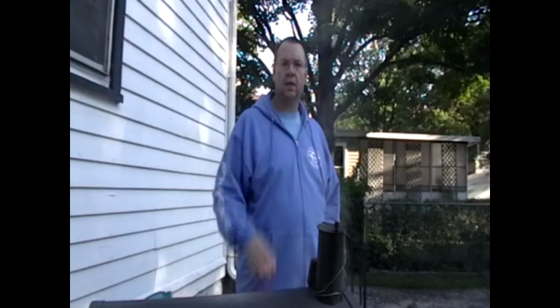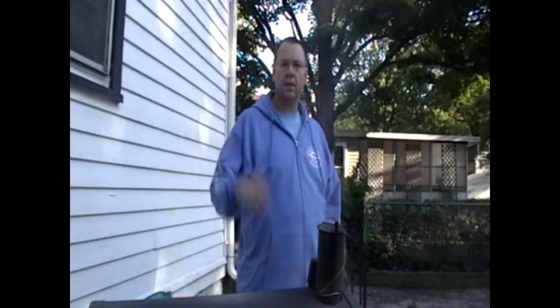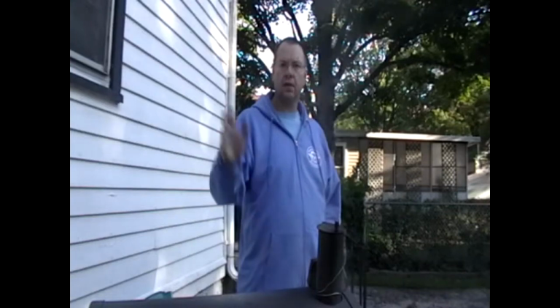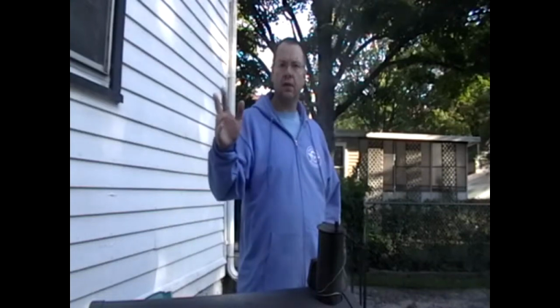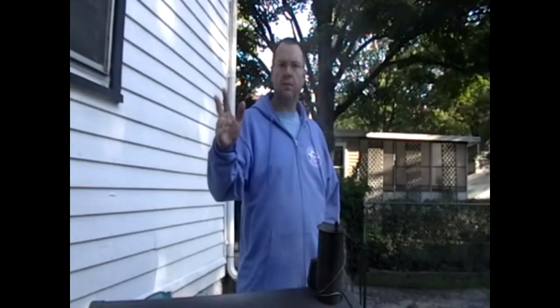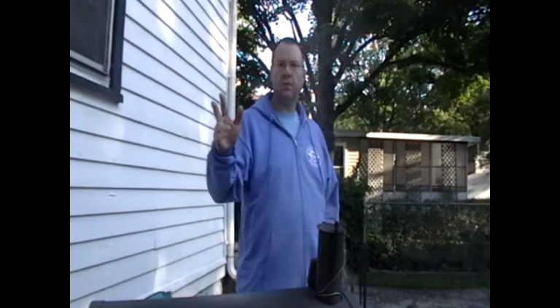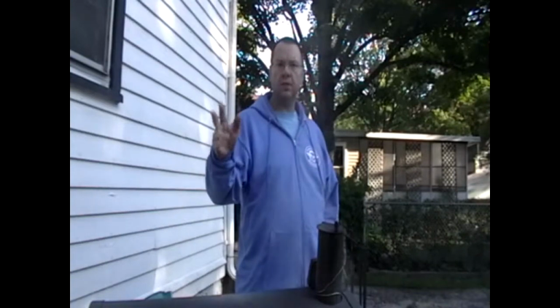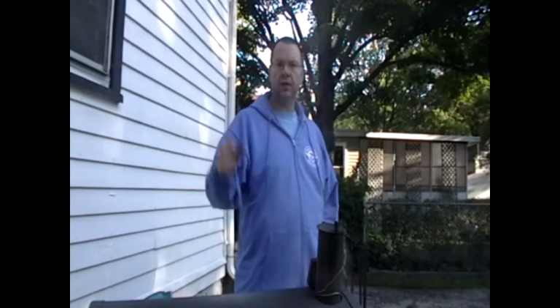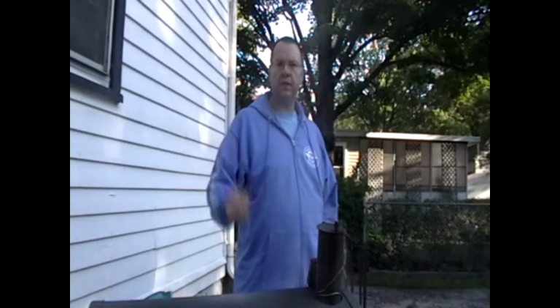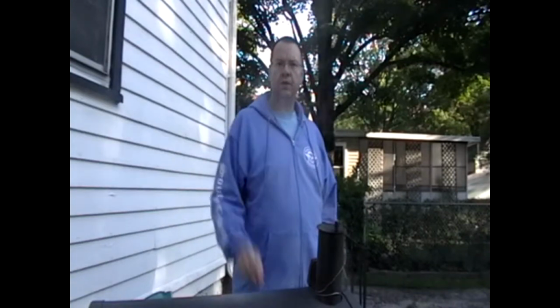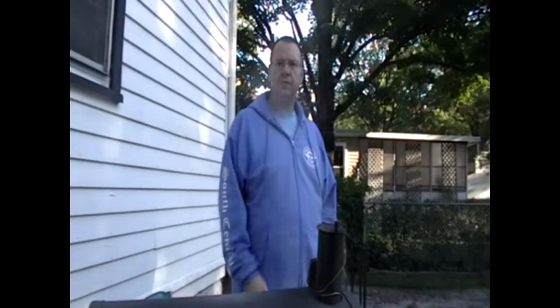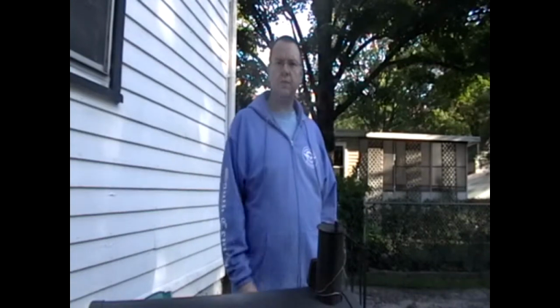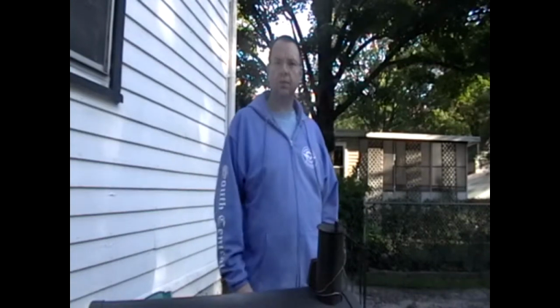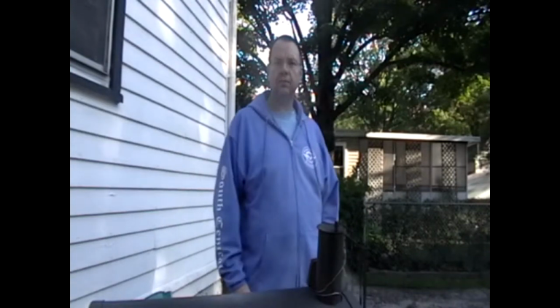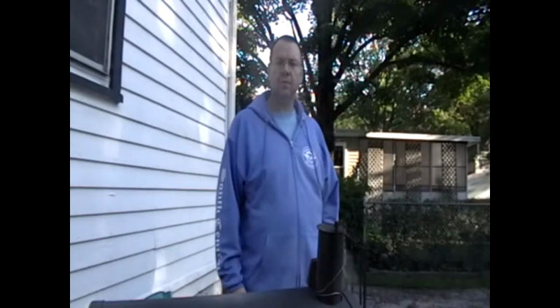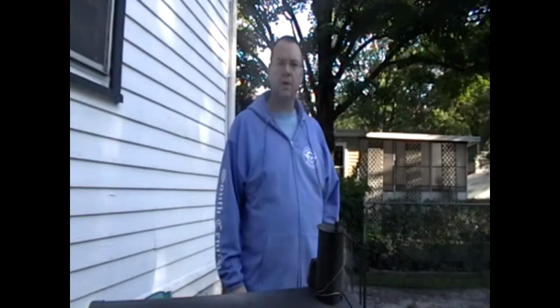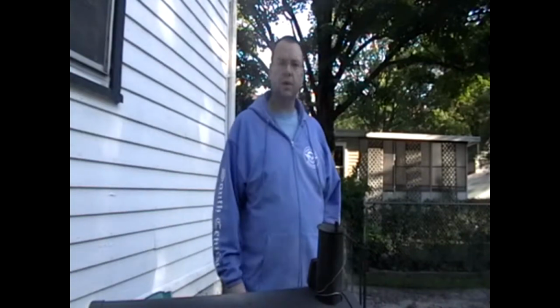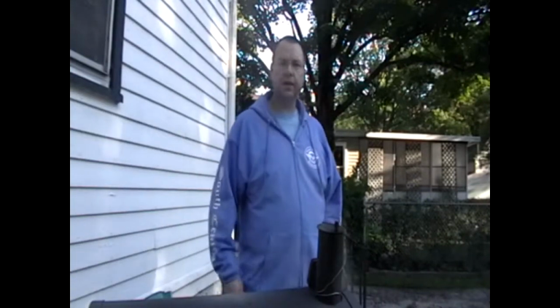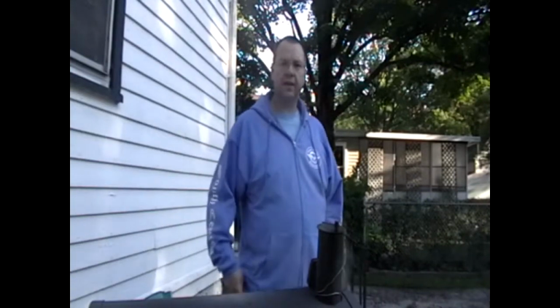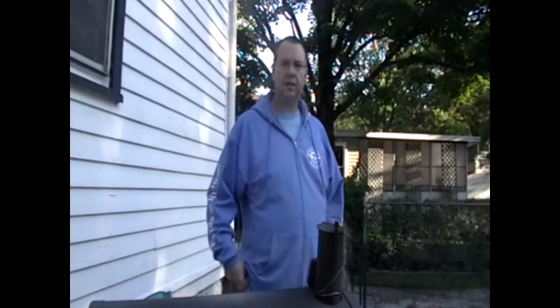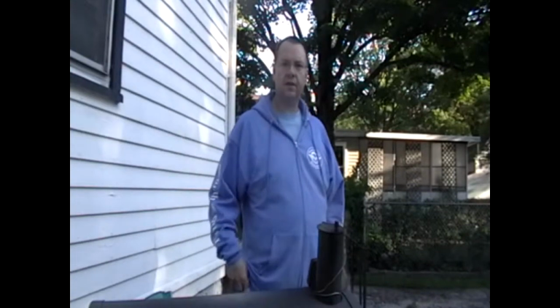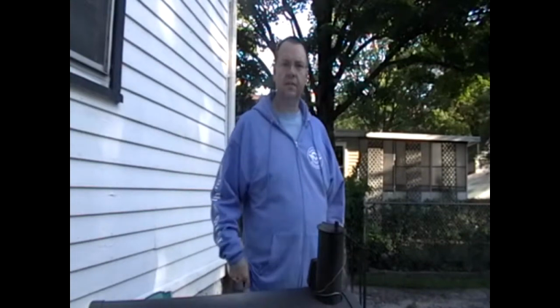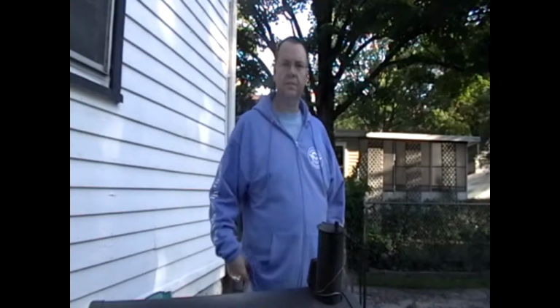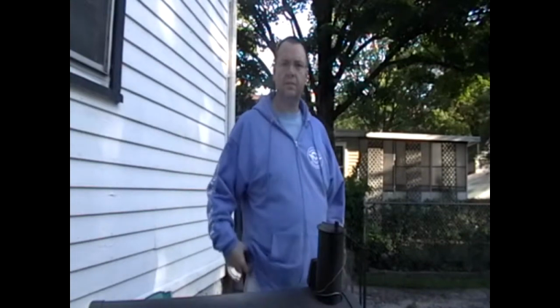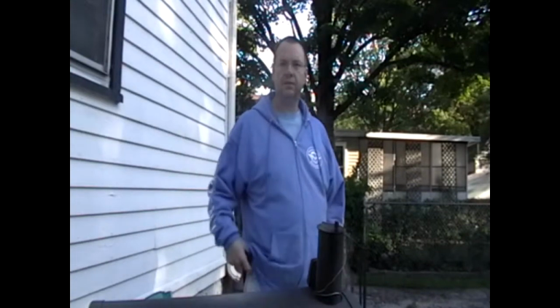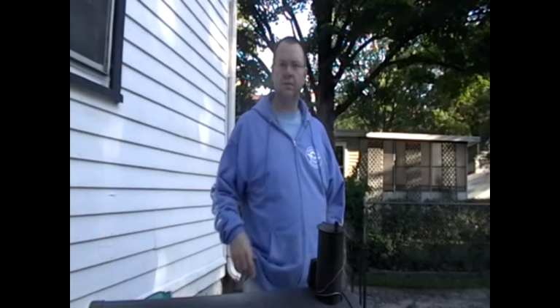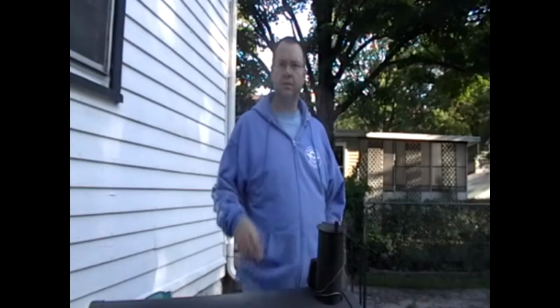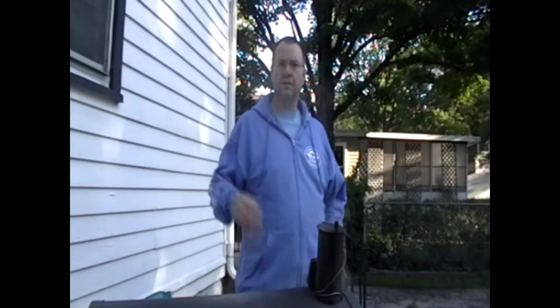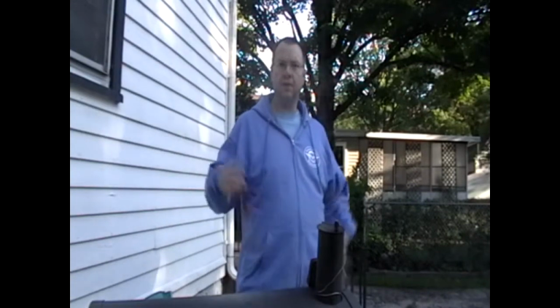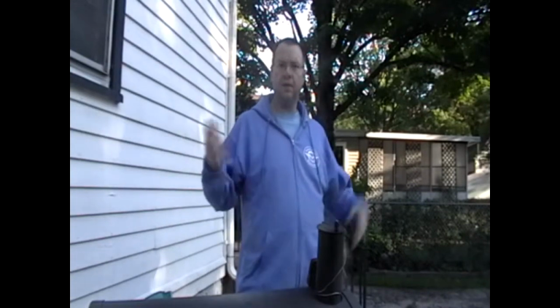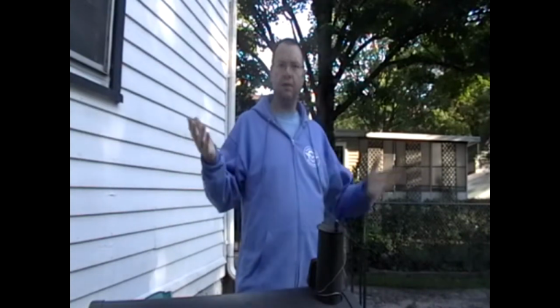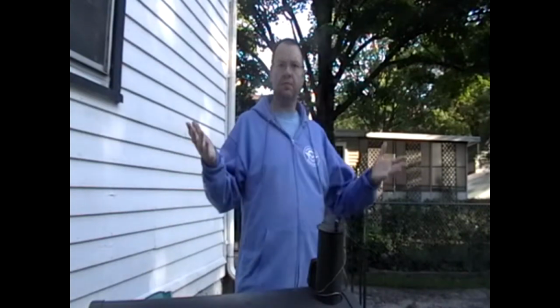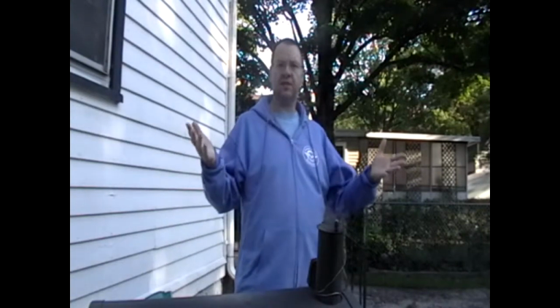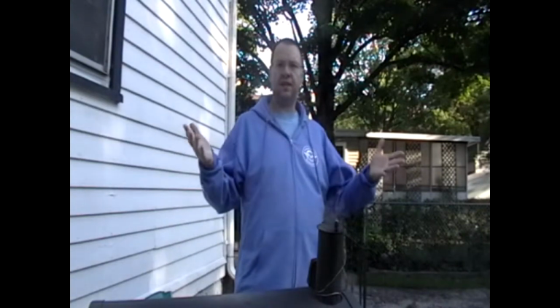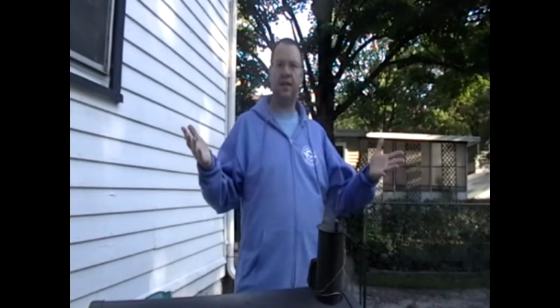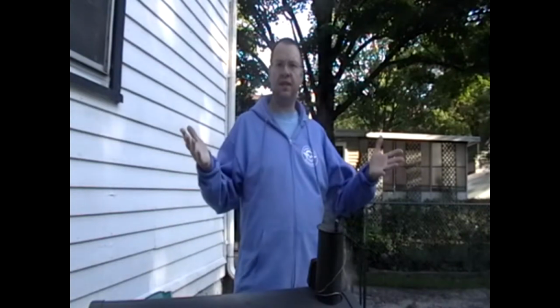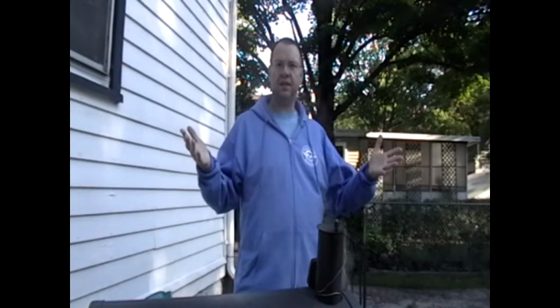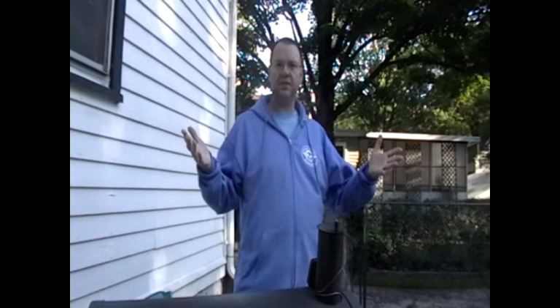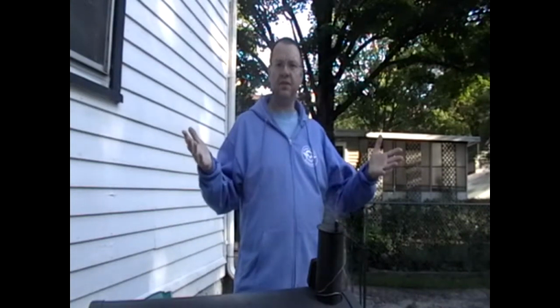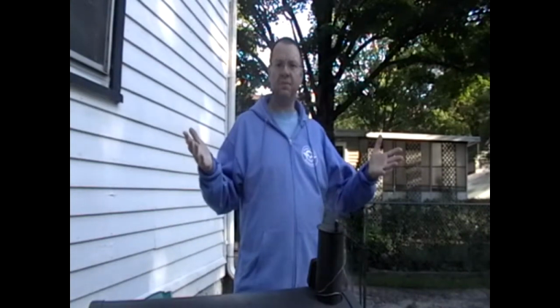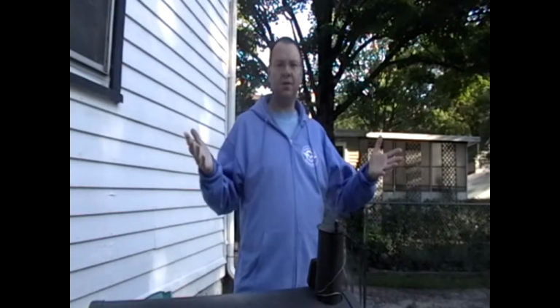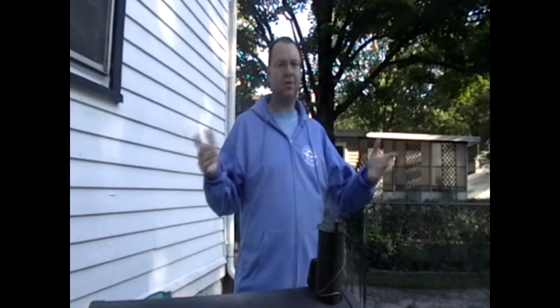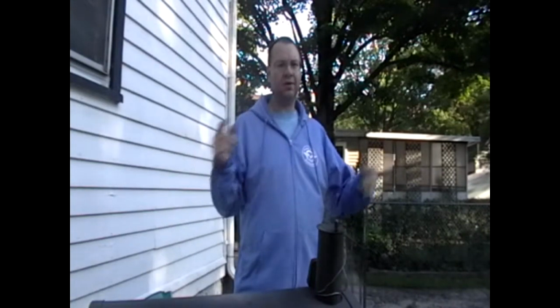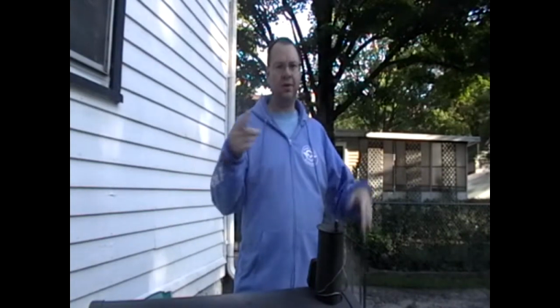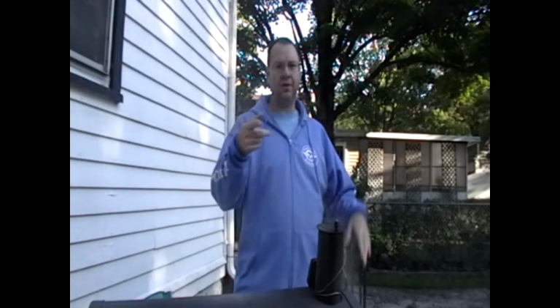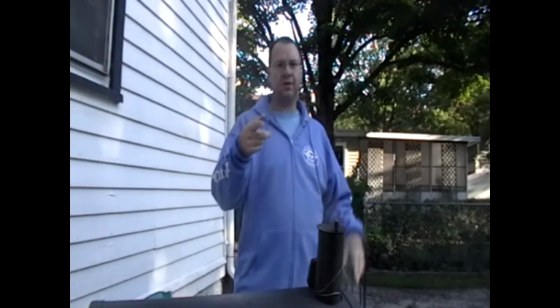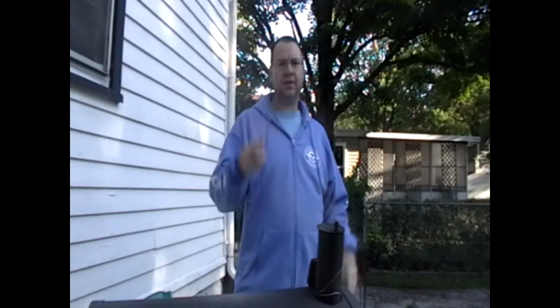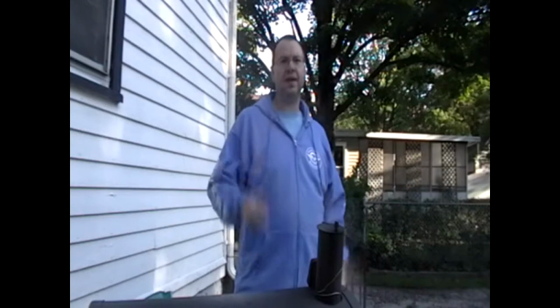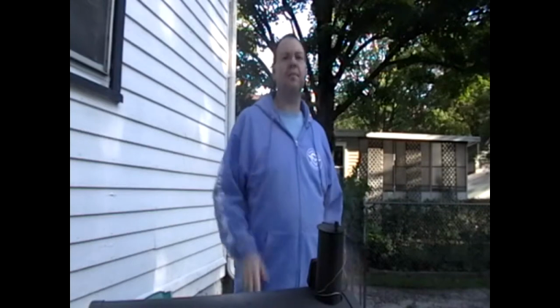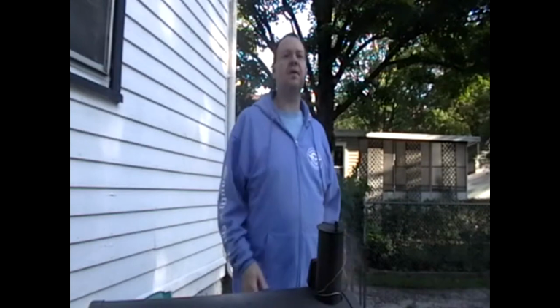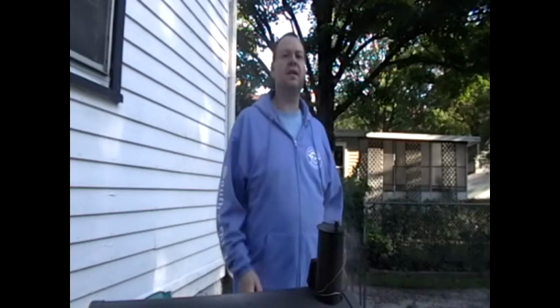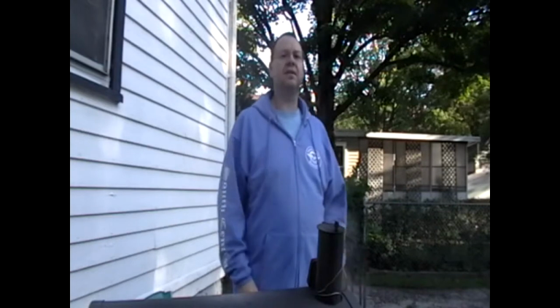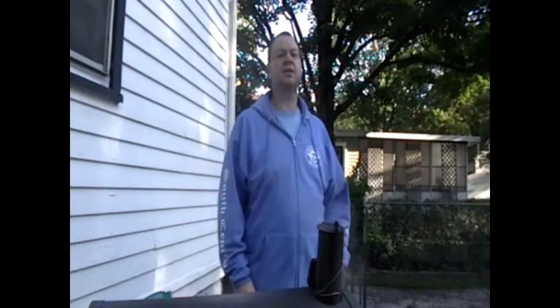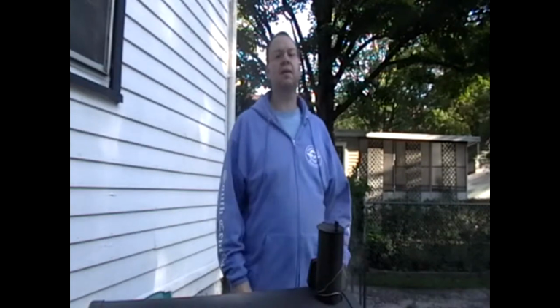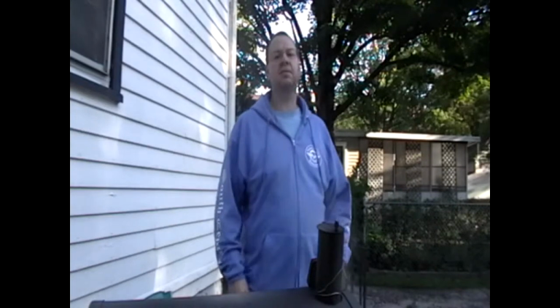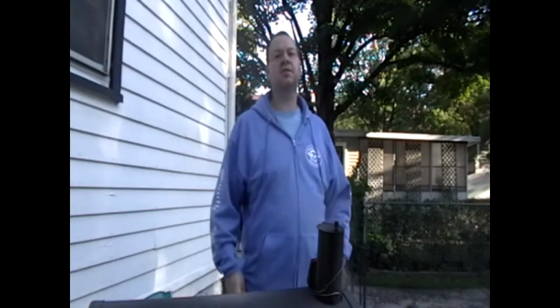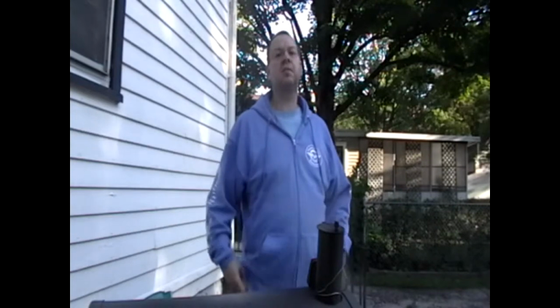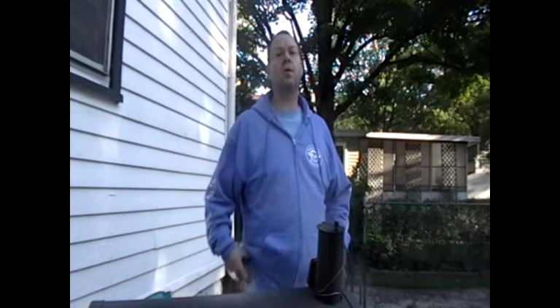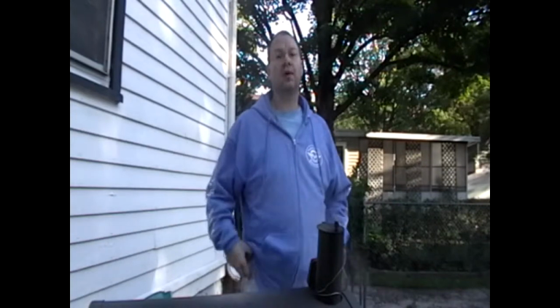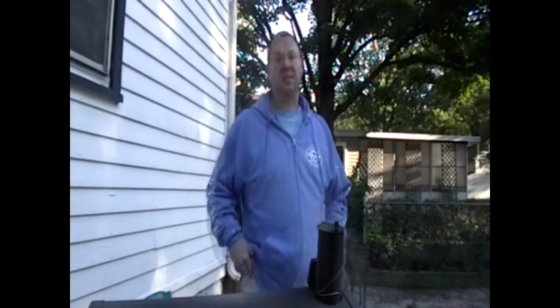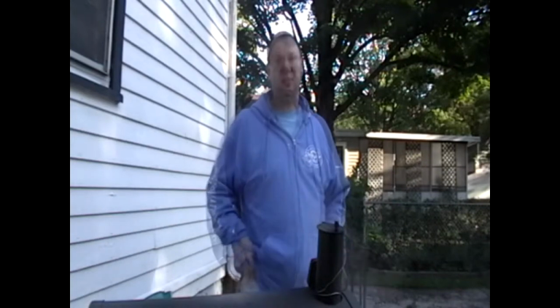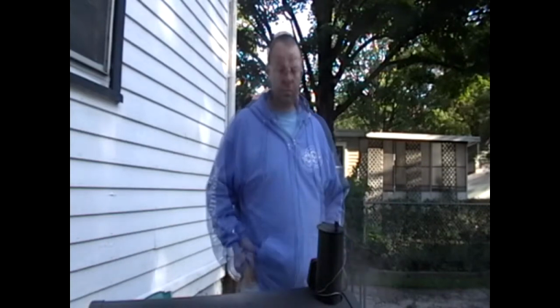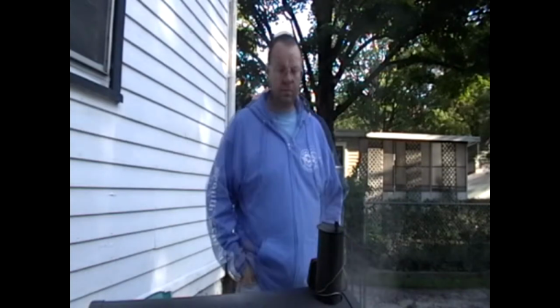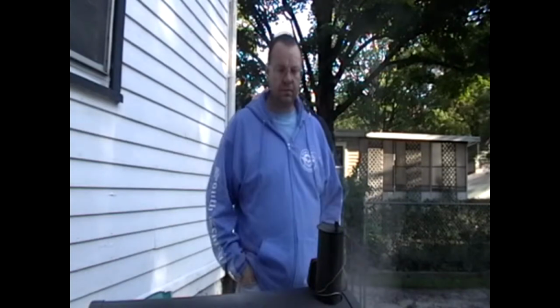Good morning YouTube, Mark here. I'm standing in smoke — you know what that means — I'm smoking today.